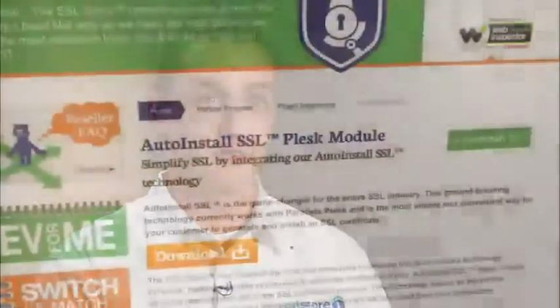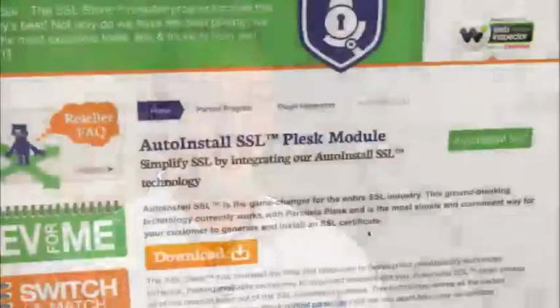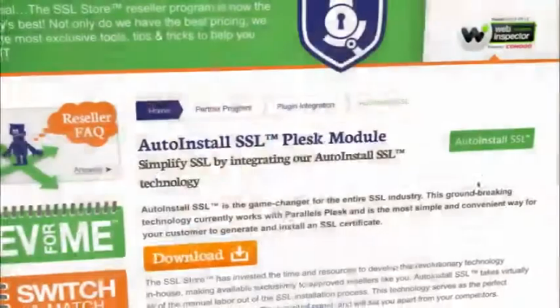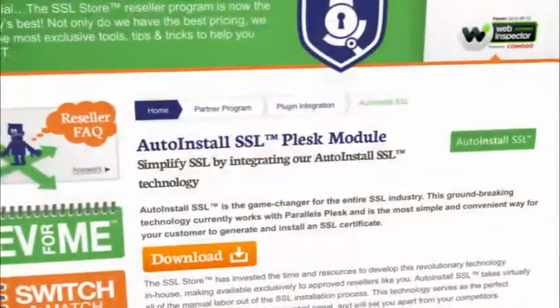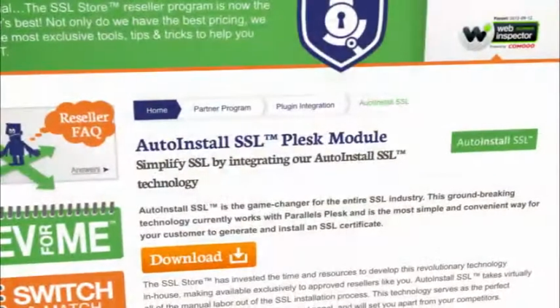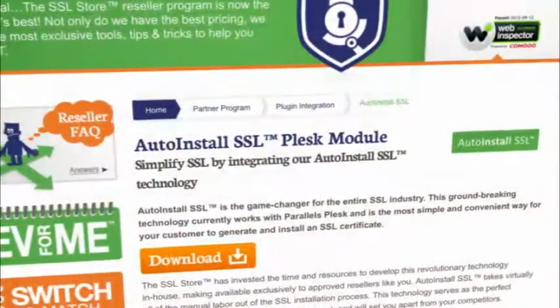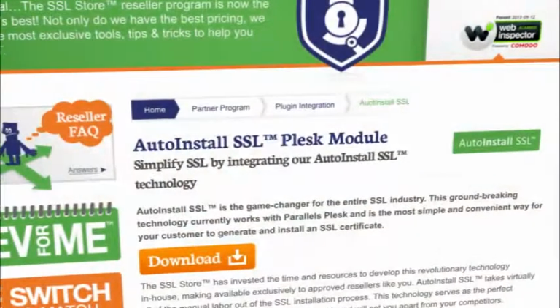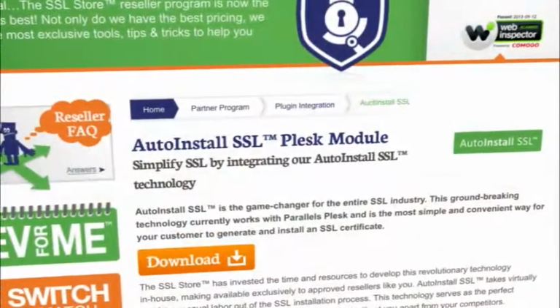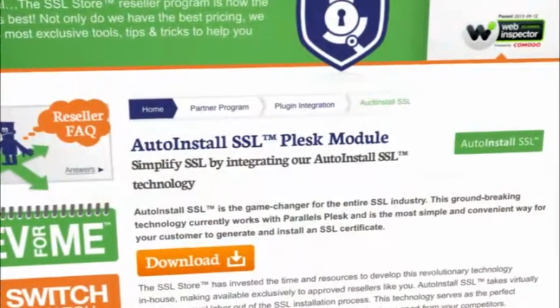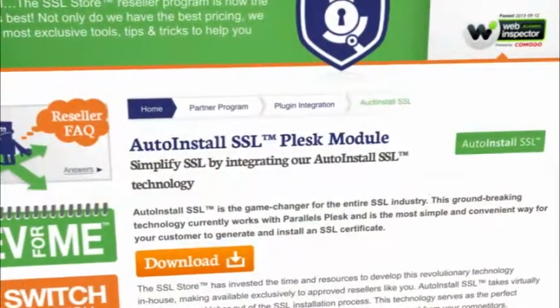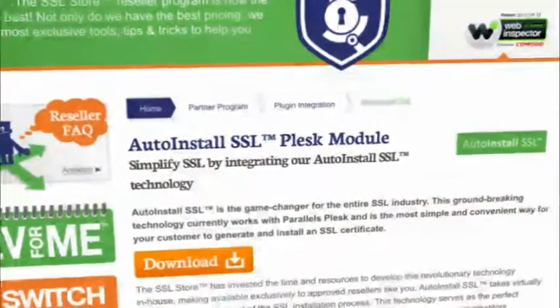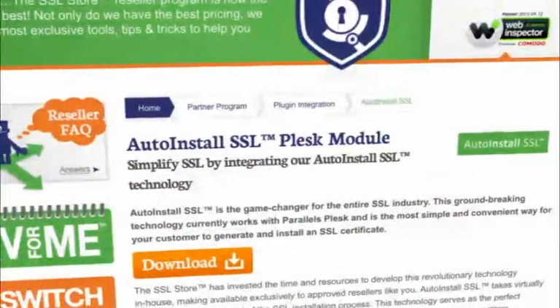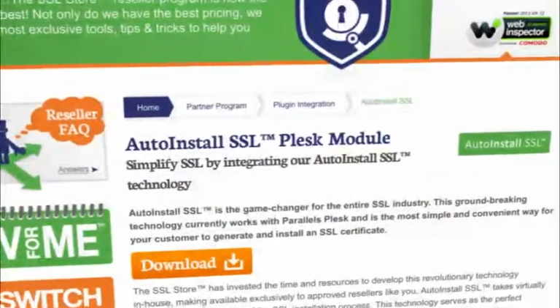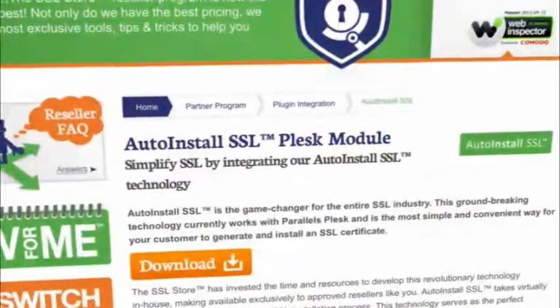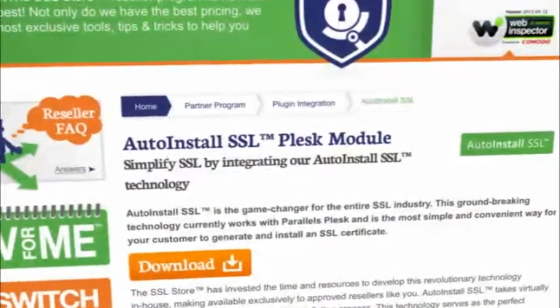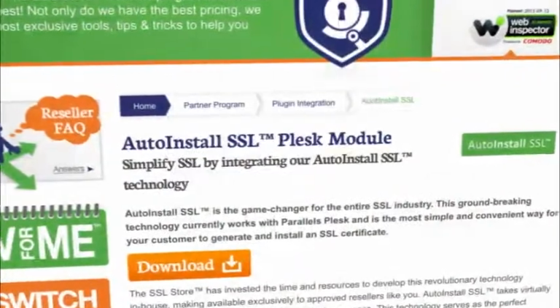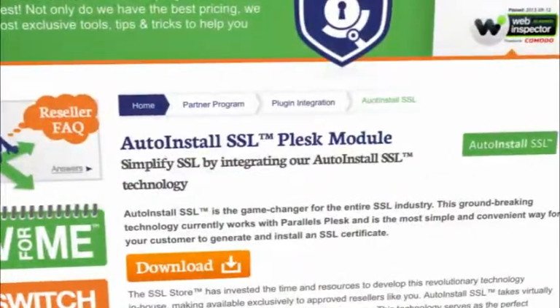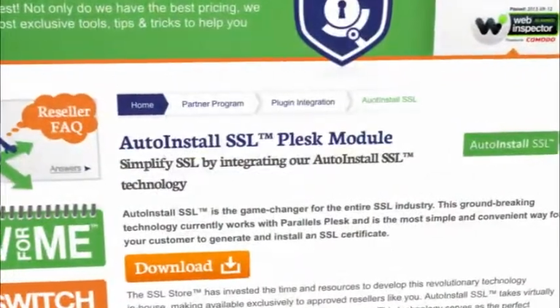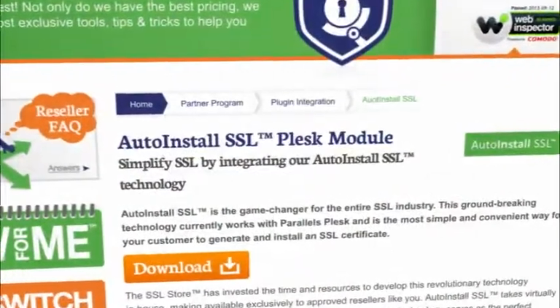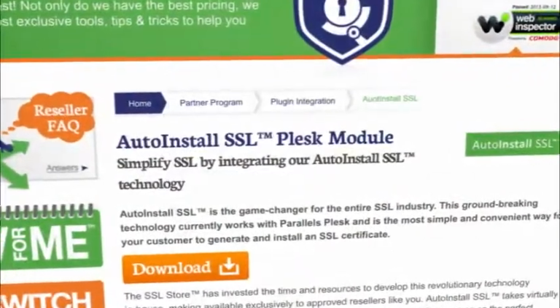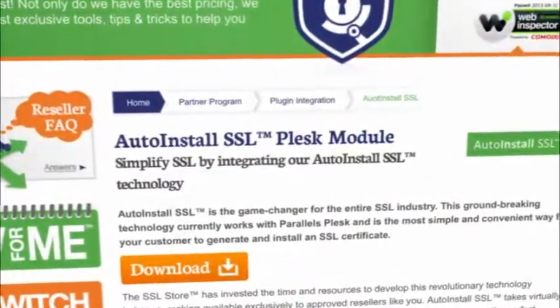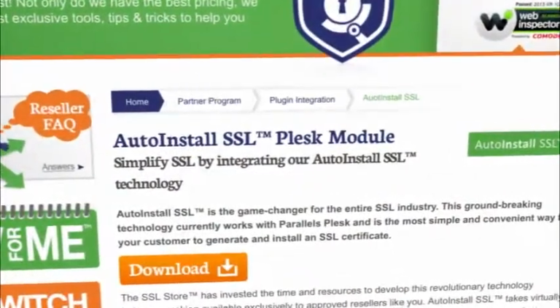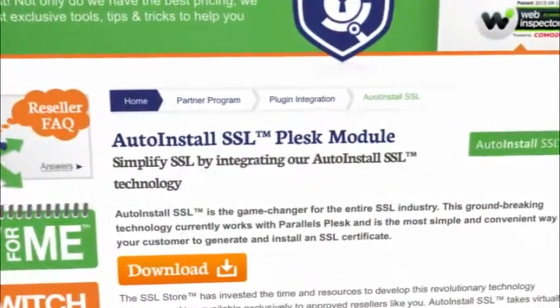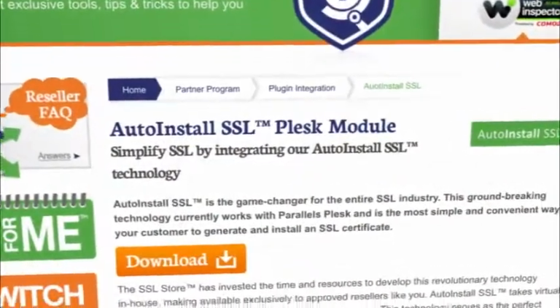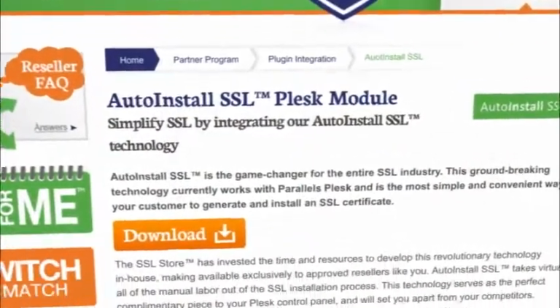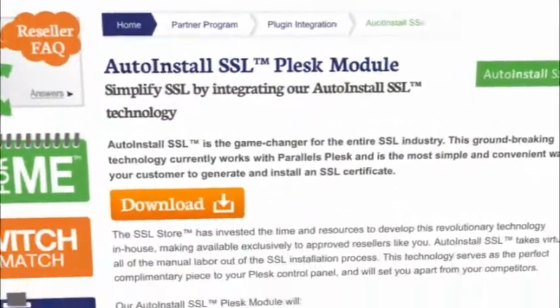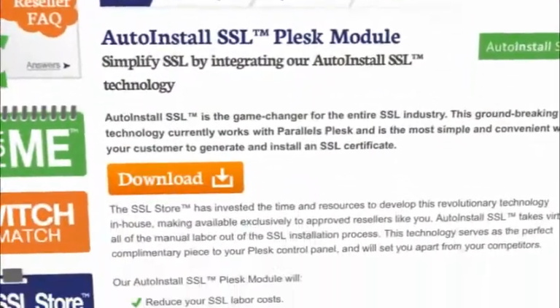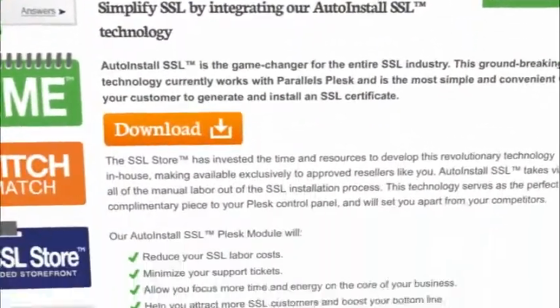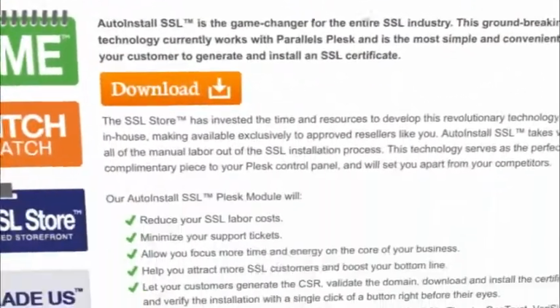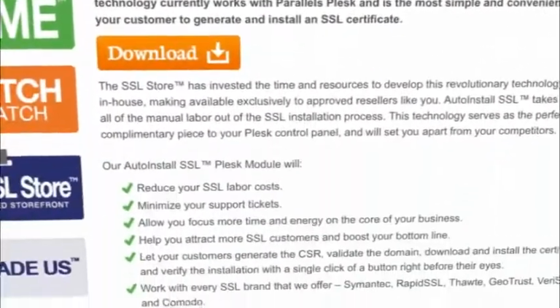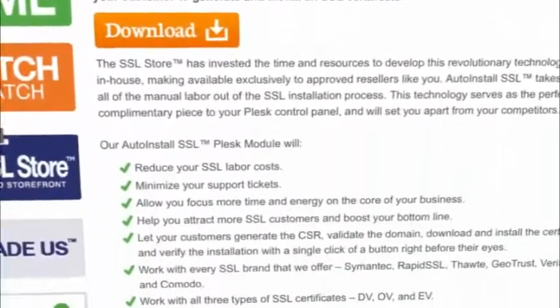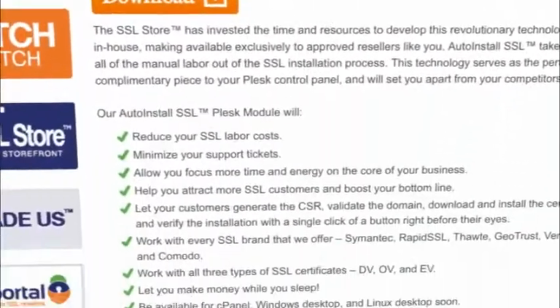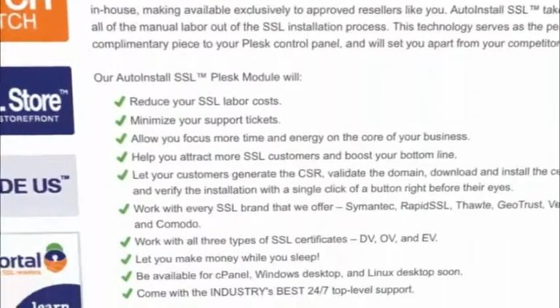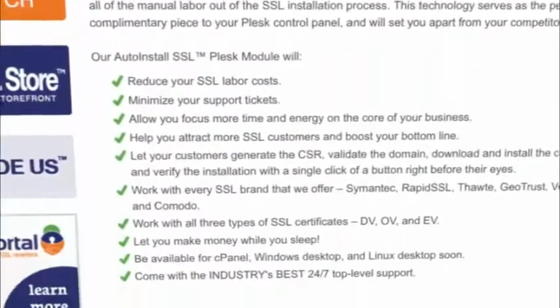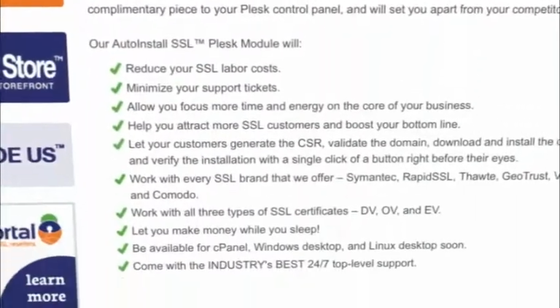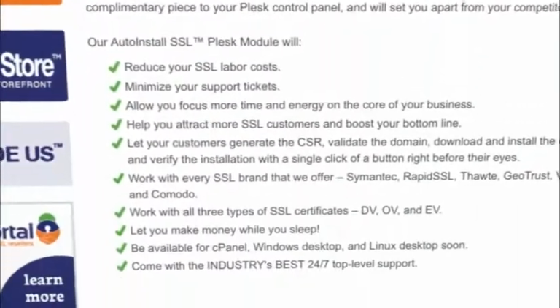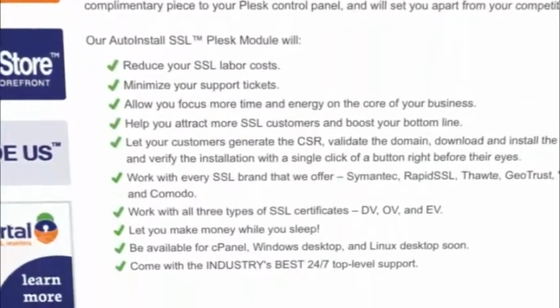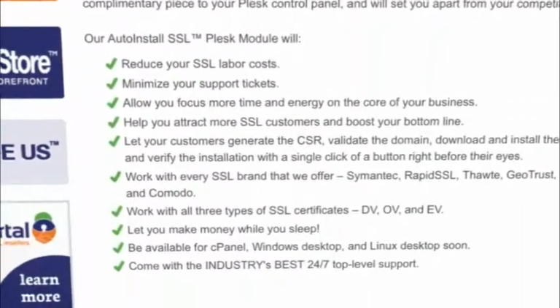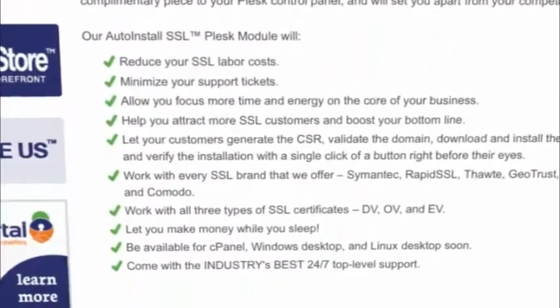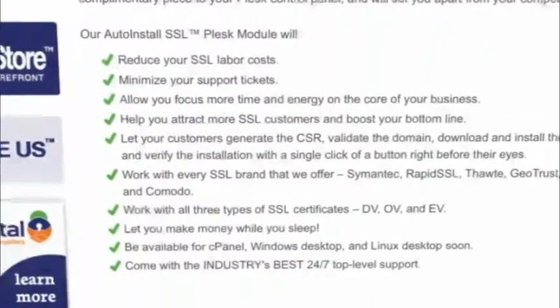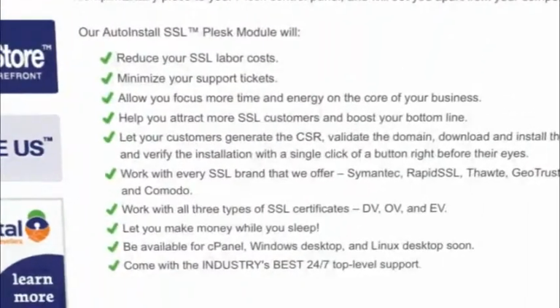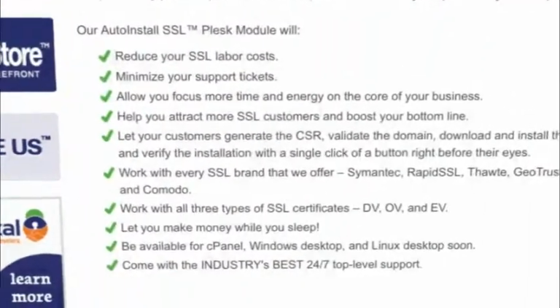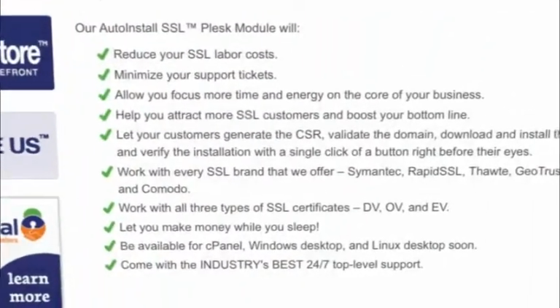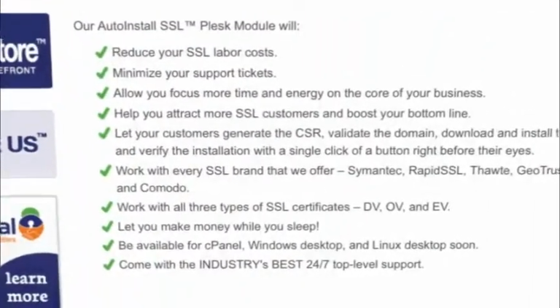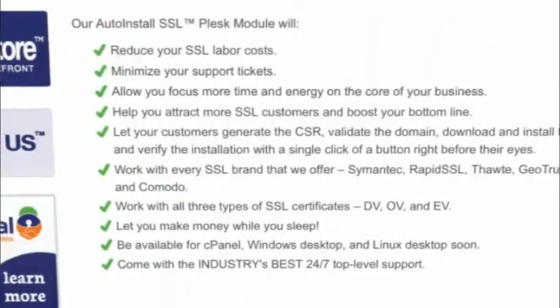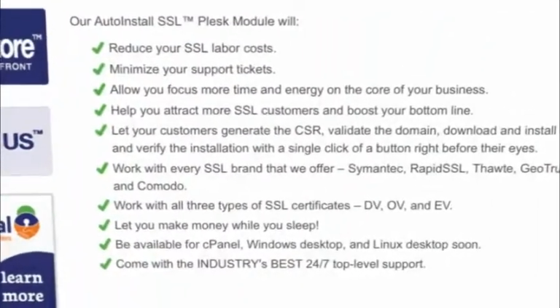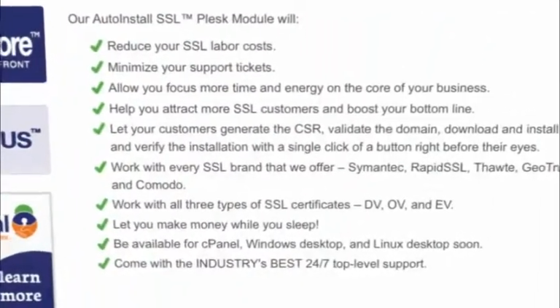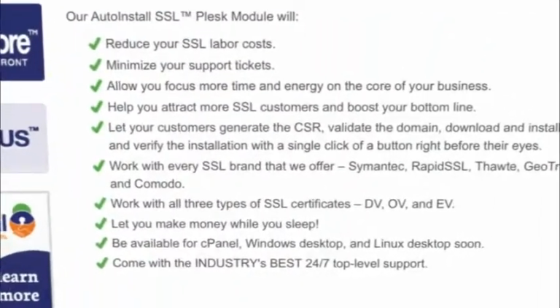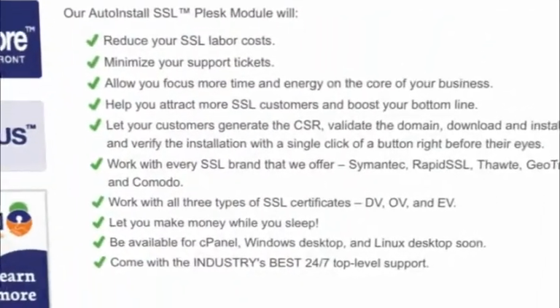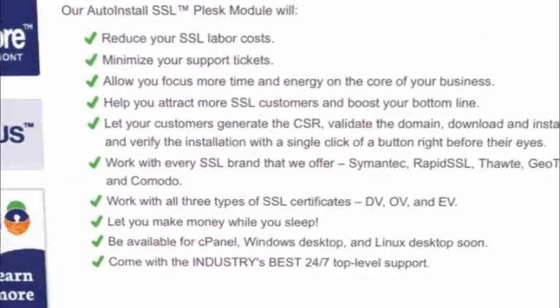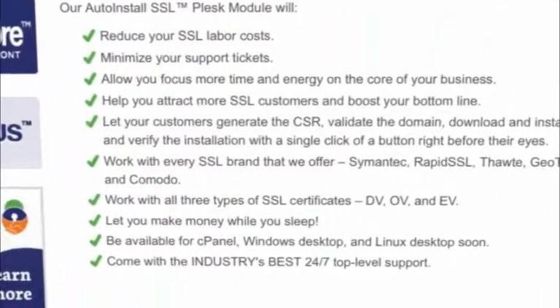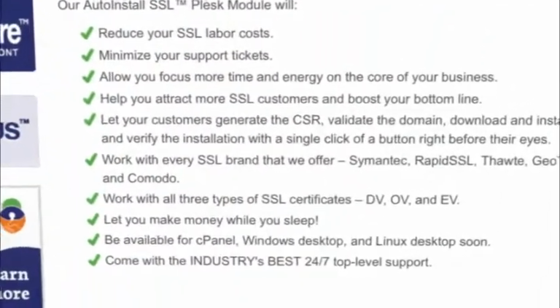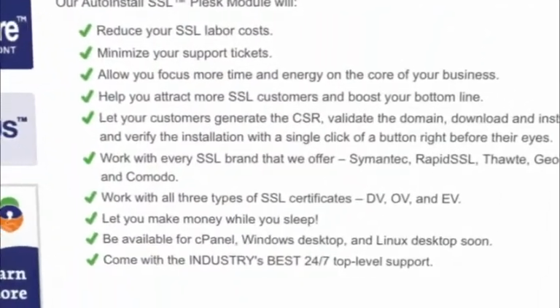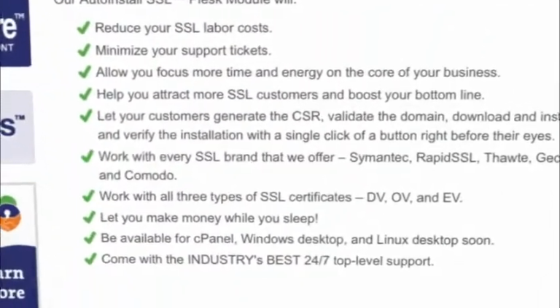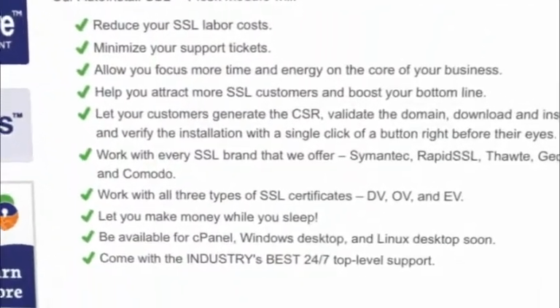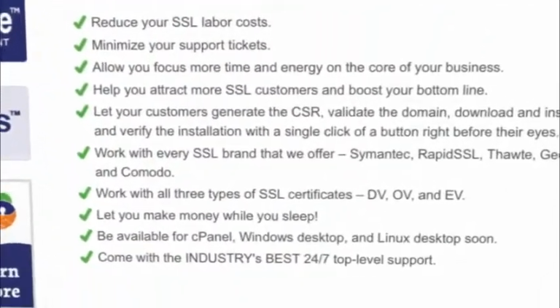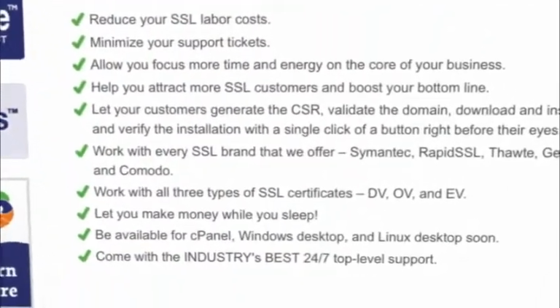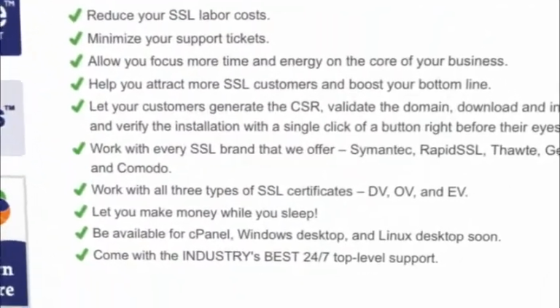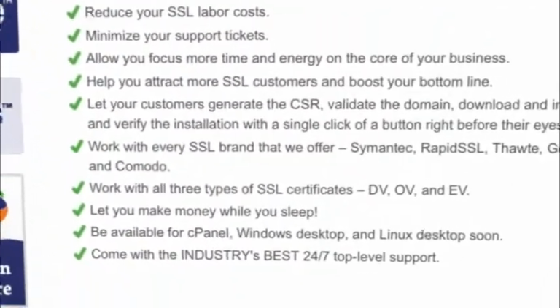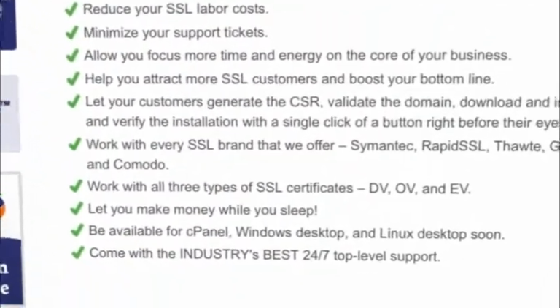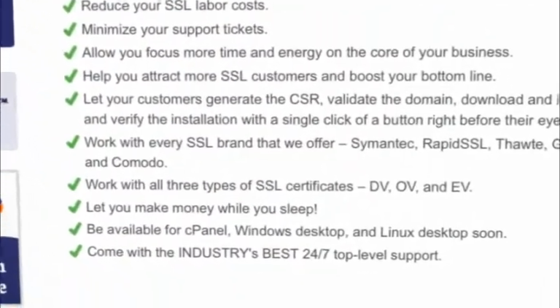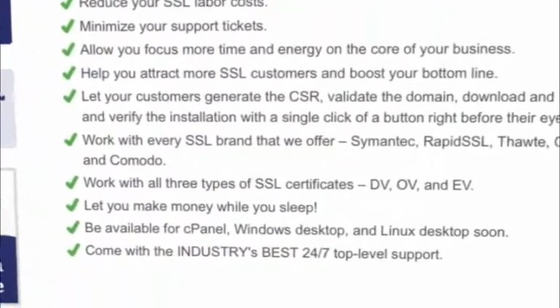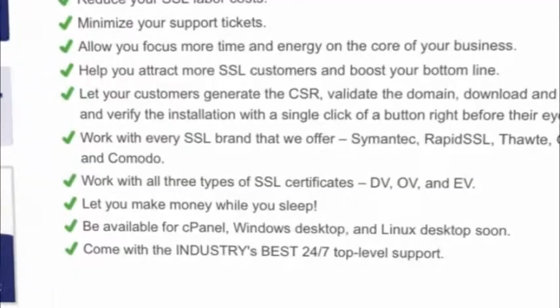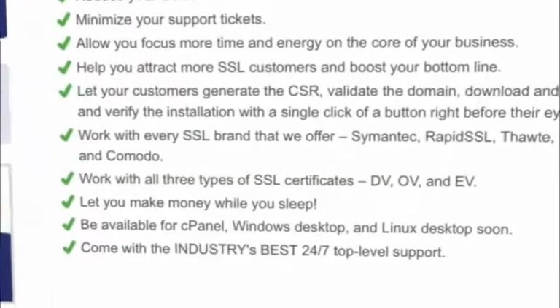What also makes Auto Install SSL so unique in the industry is that it's available for DV, OV, and EV certificates.